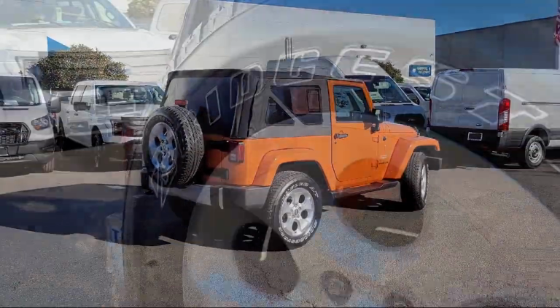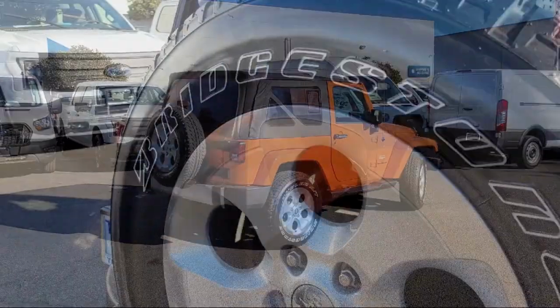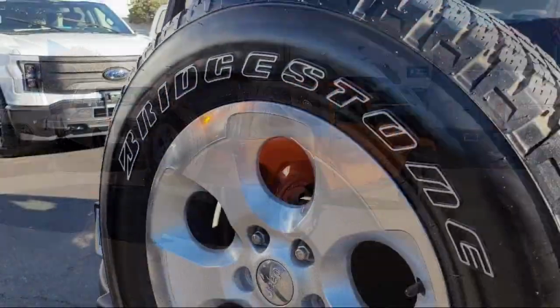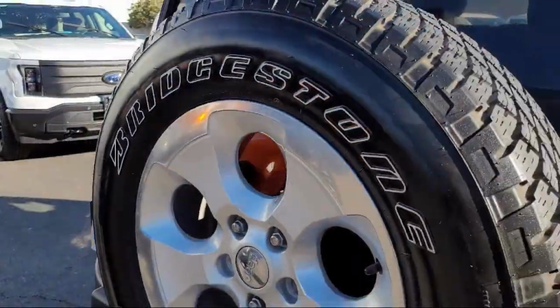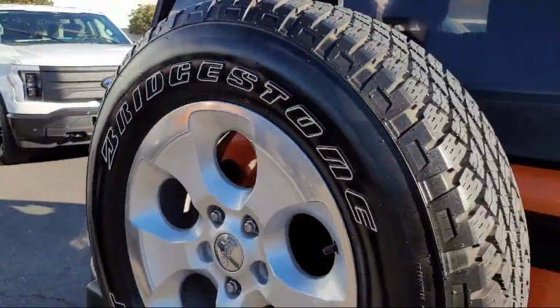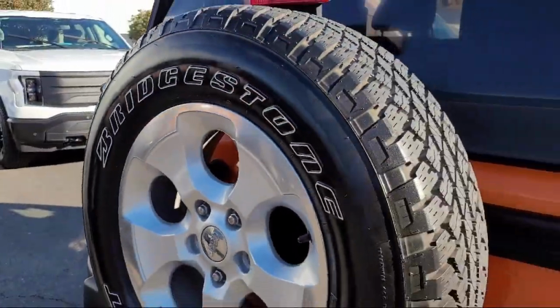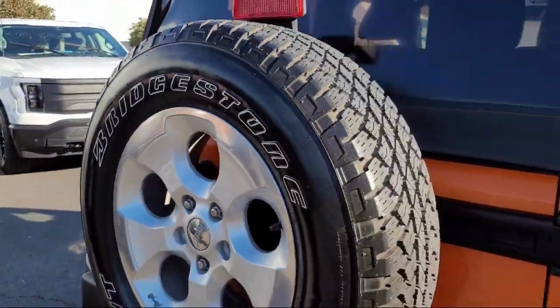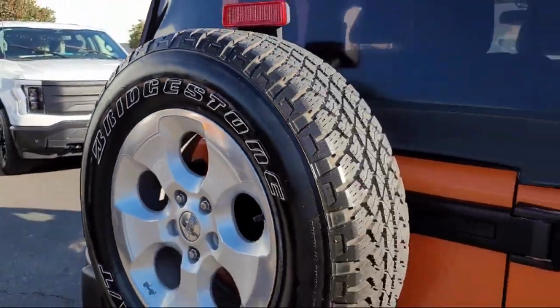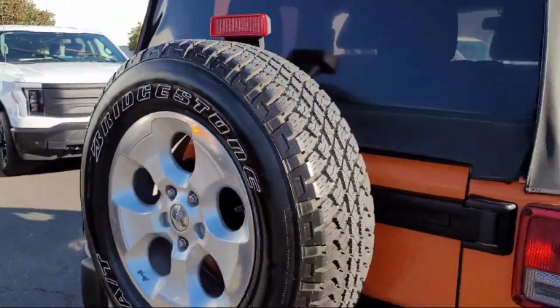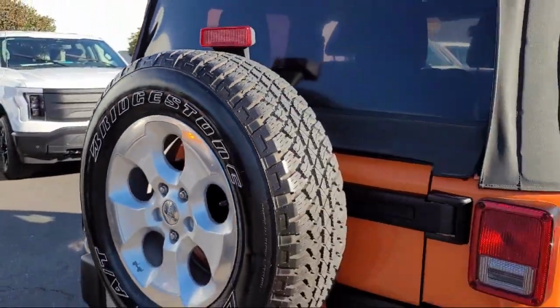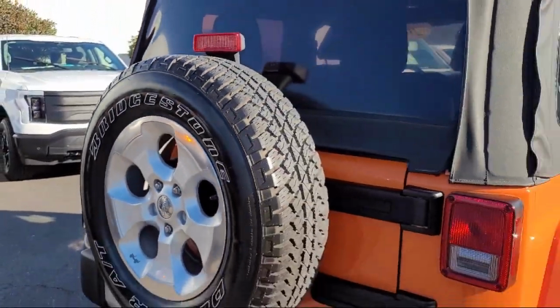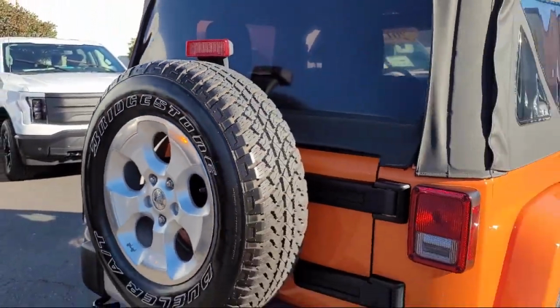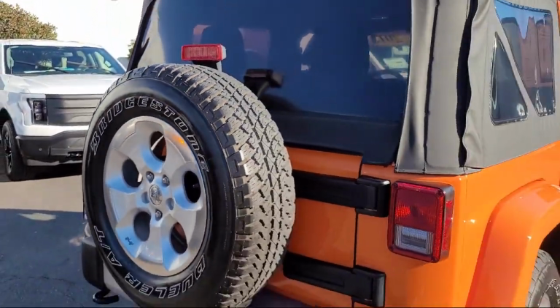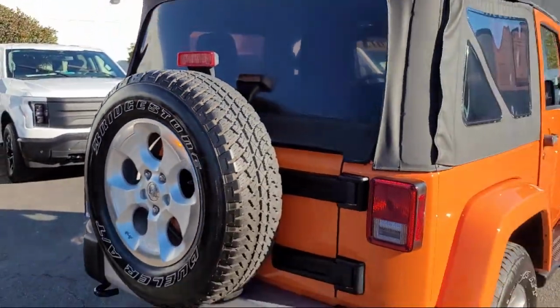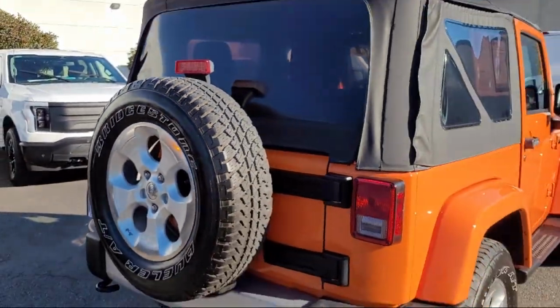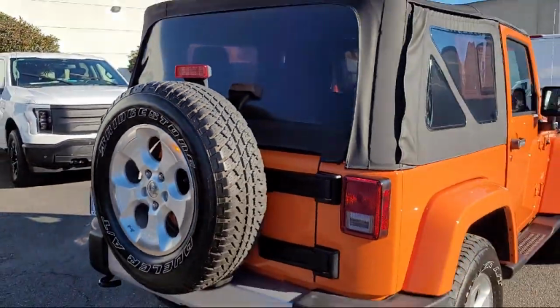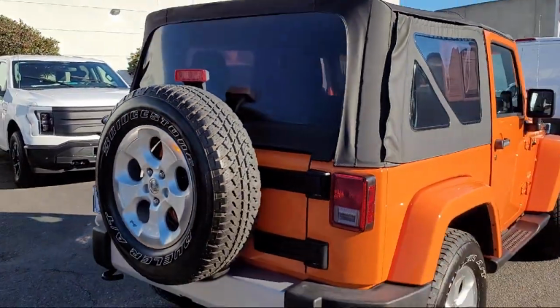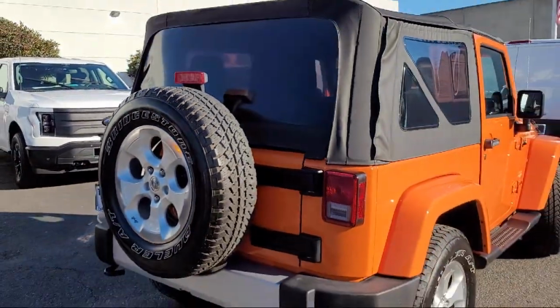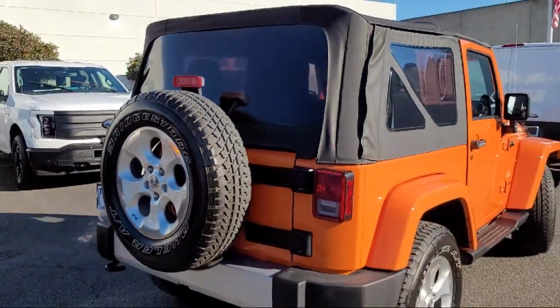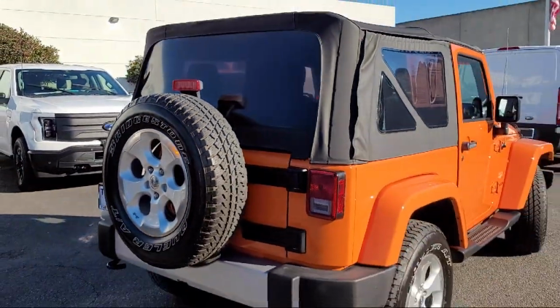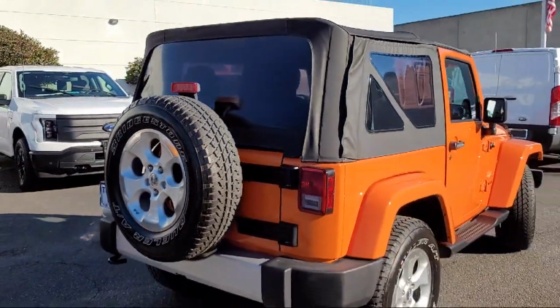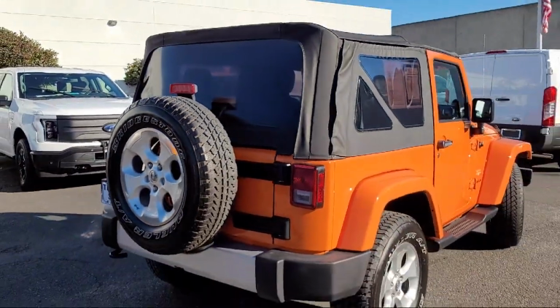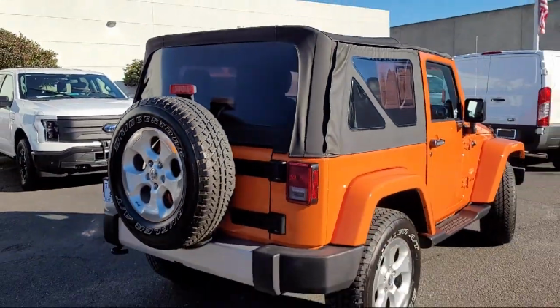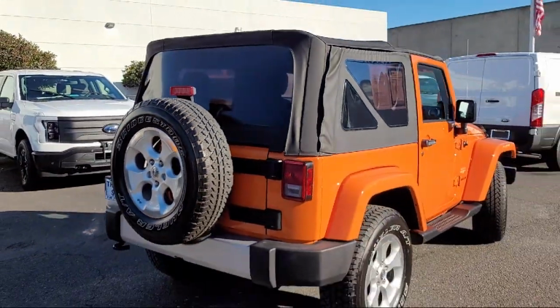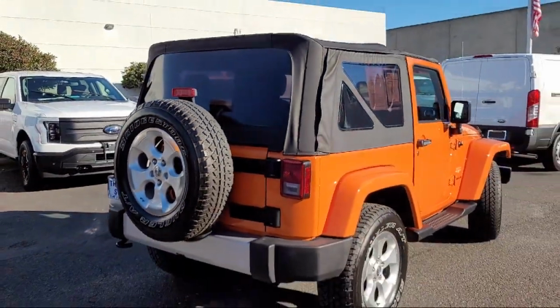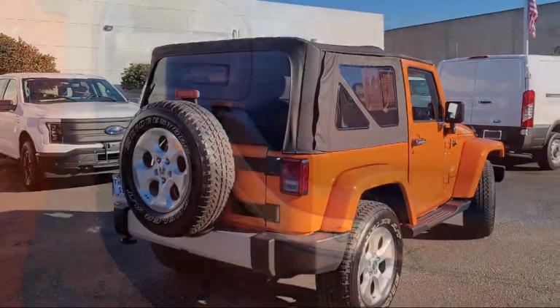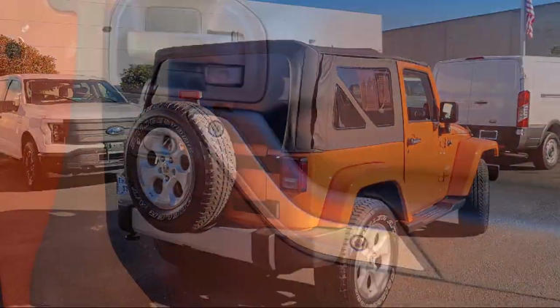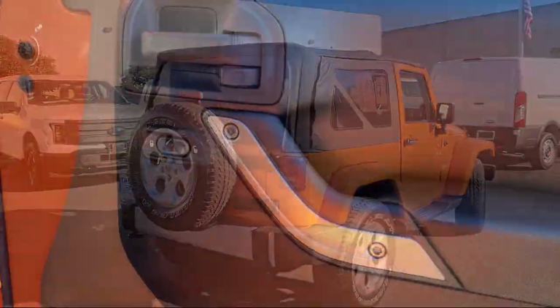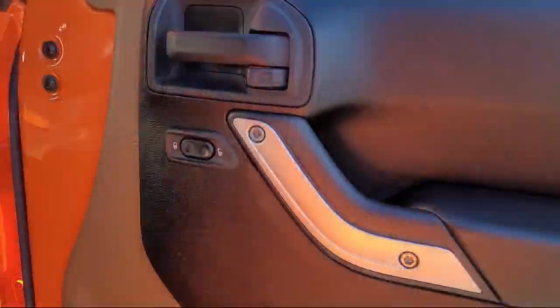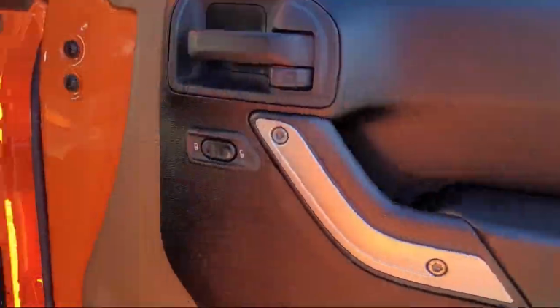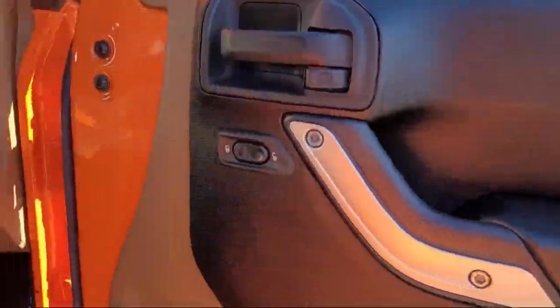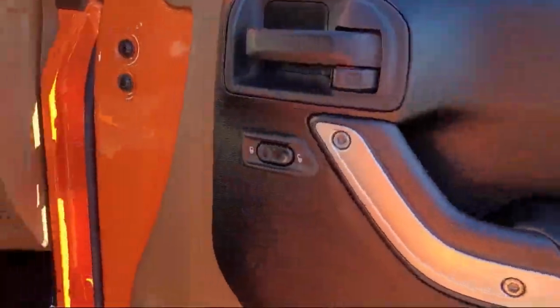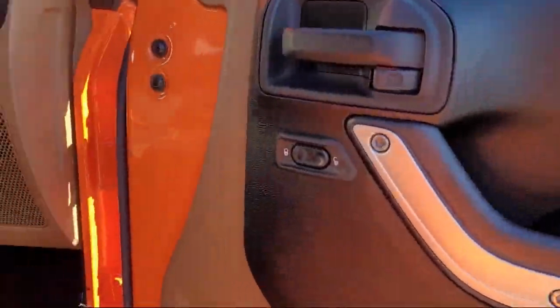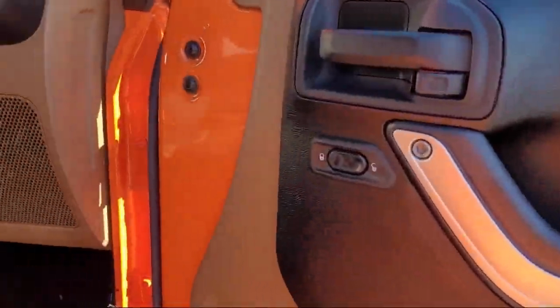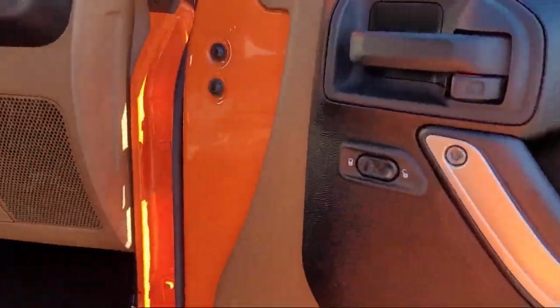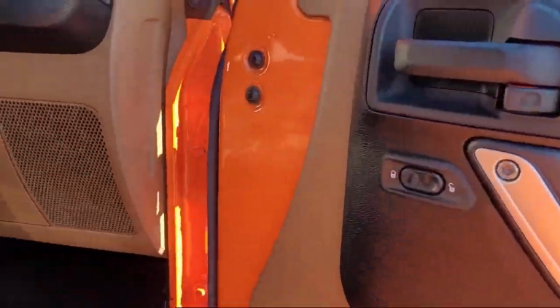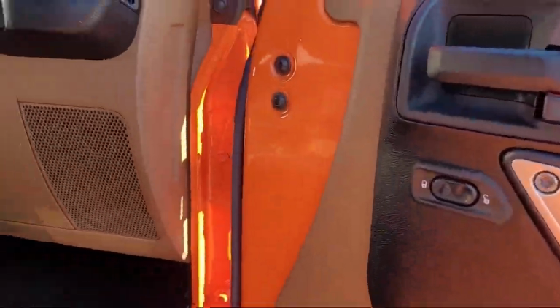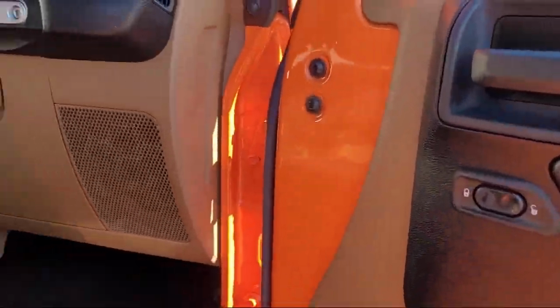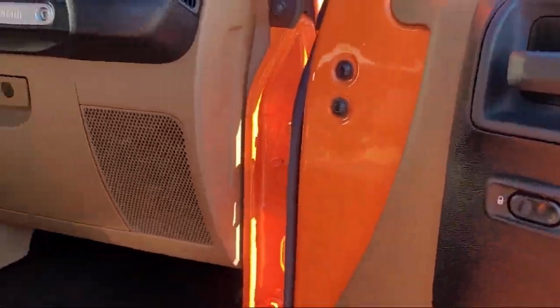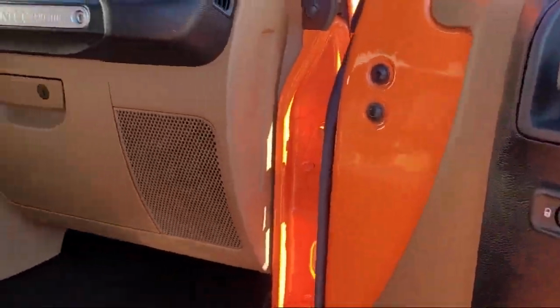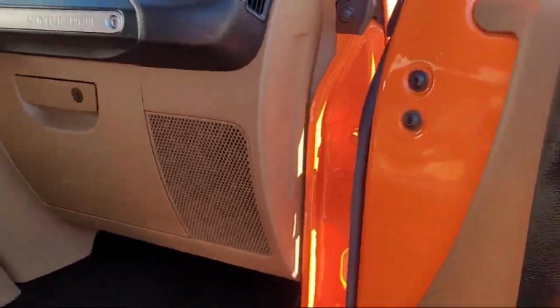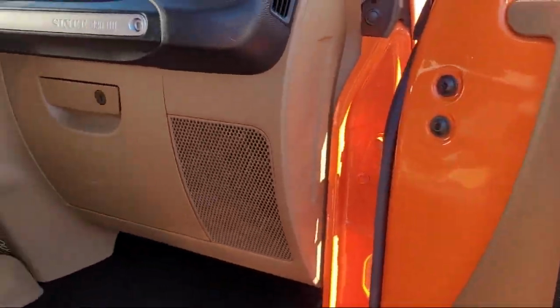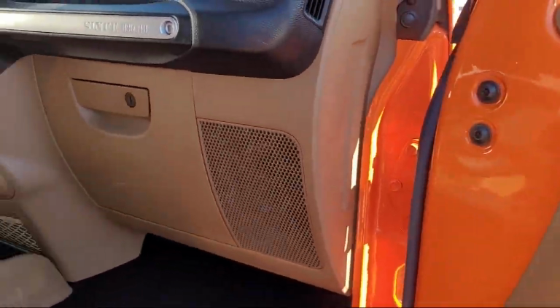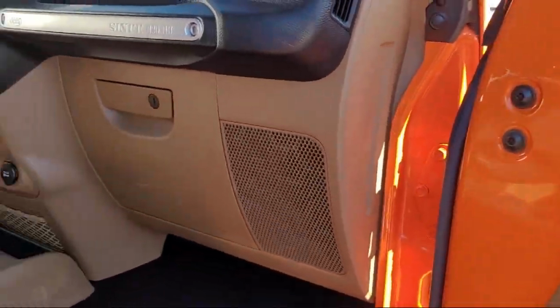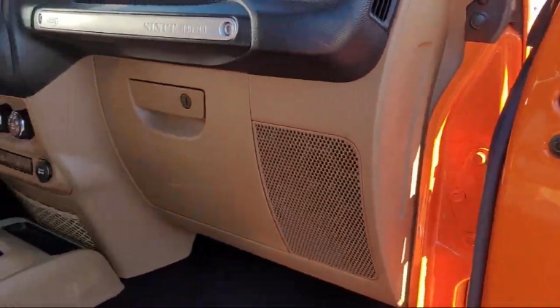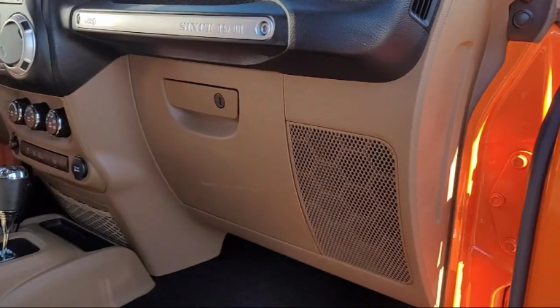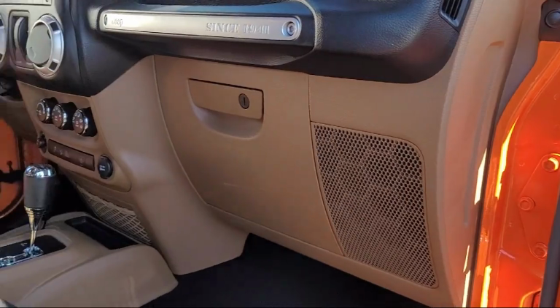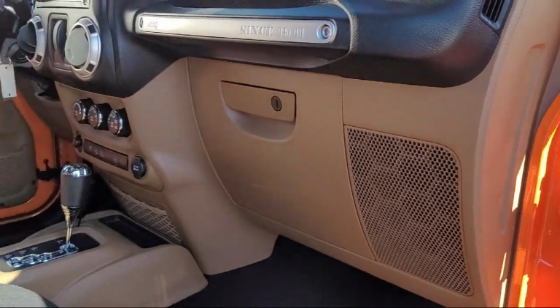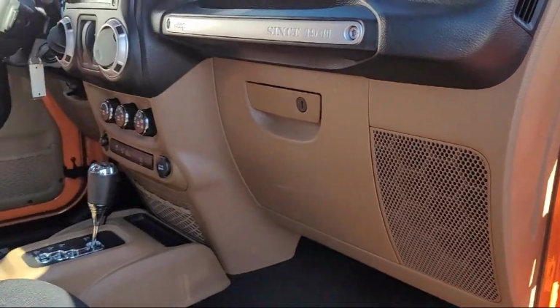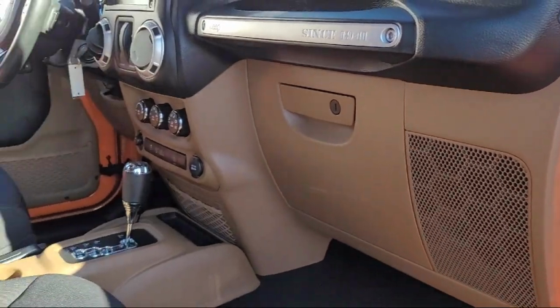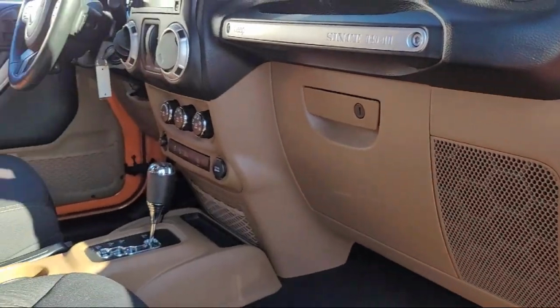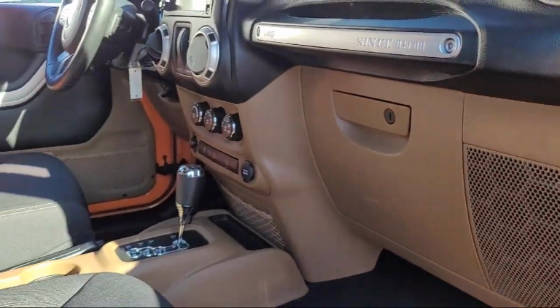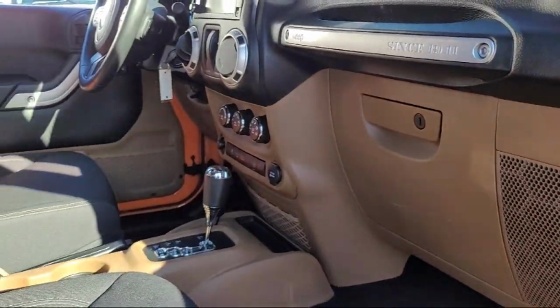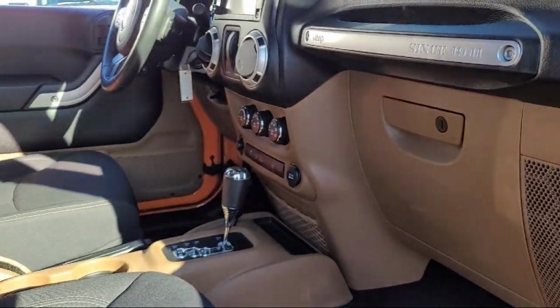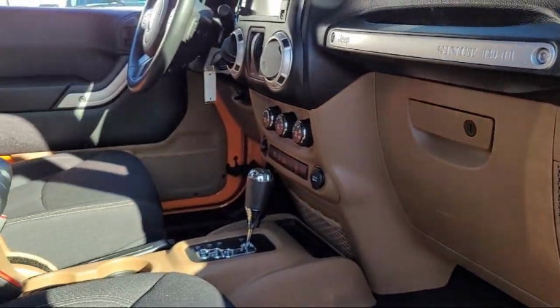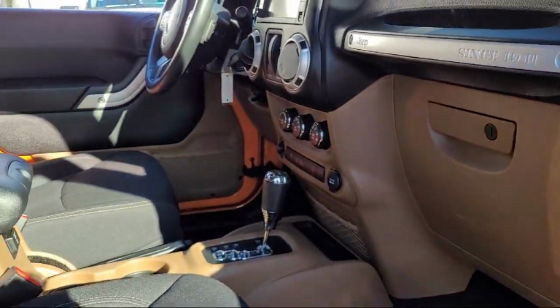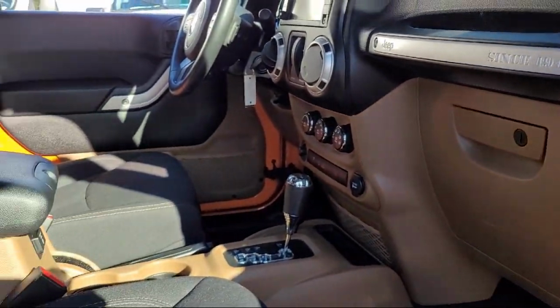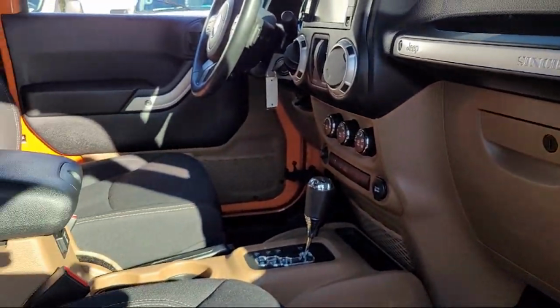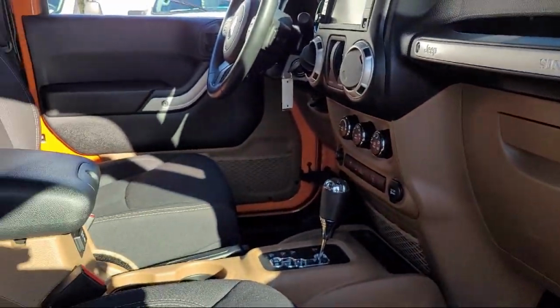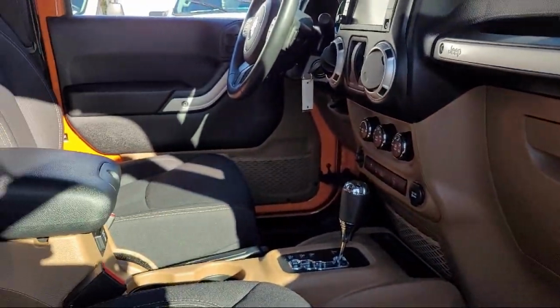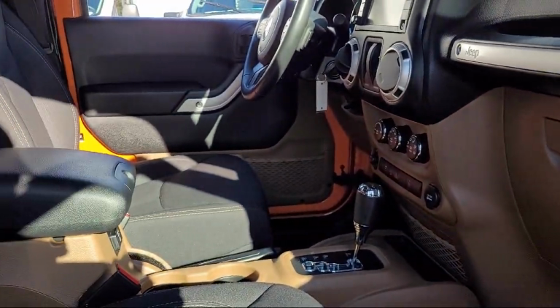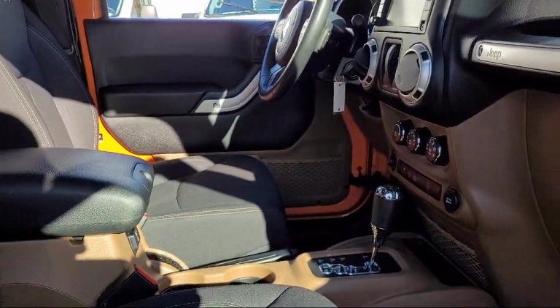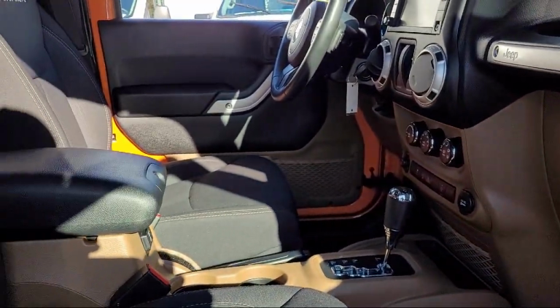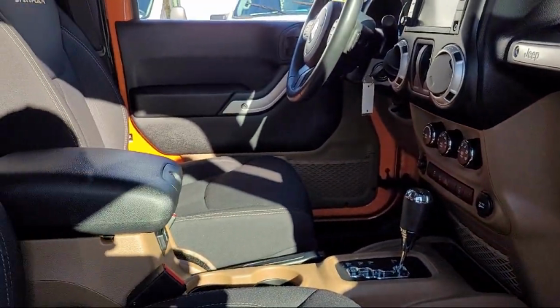It also features Alloy Wheels, Air Conditioning, Tire Pressure Monitoring System, and has less than 30,000 miles on the odometer.